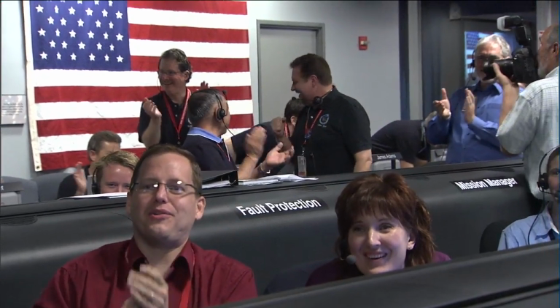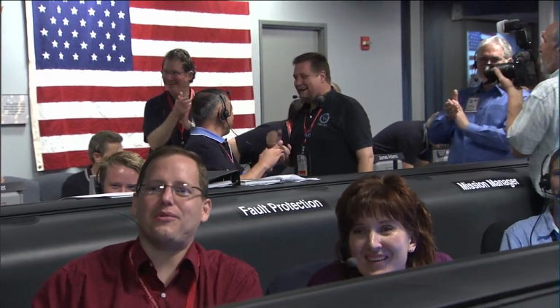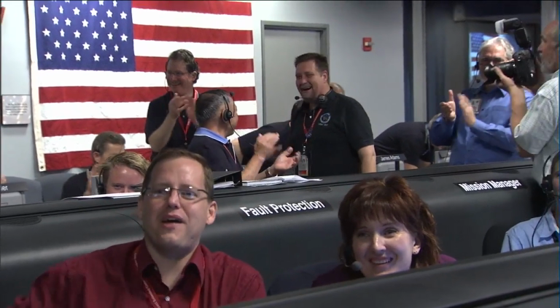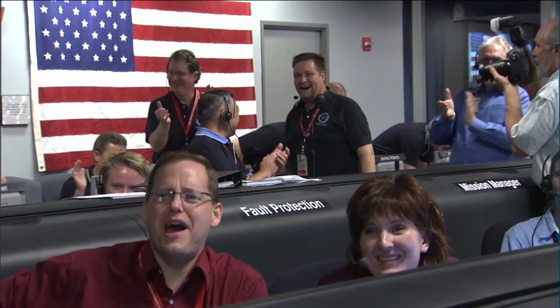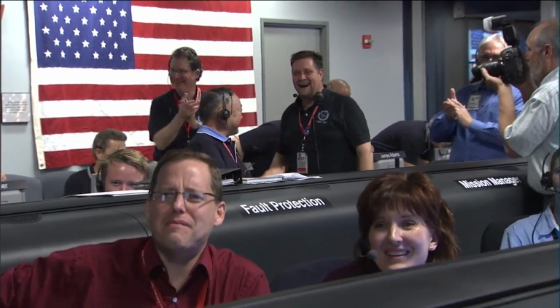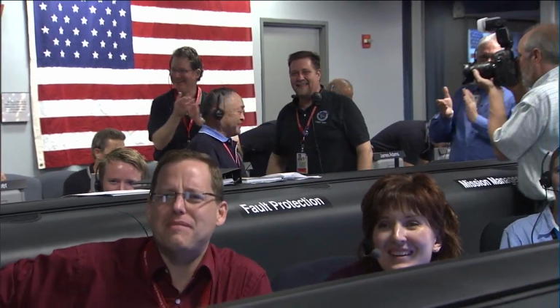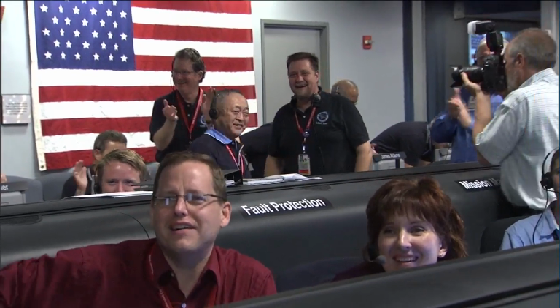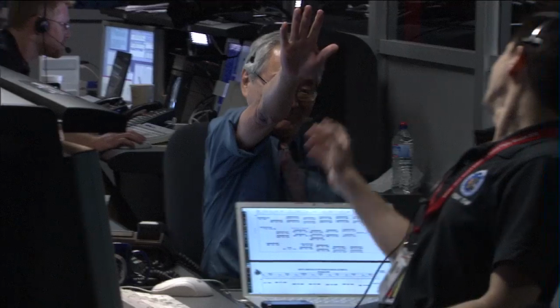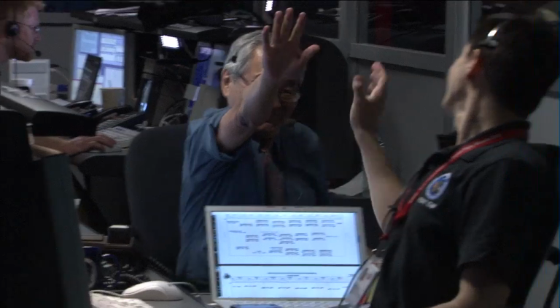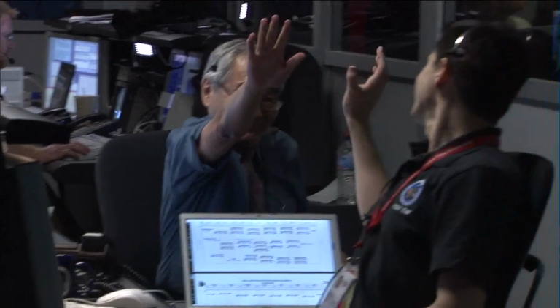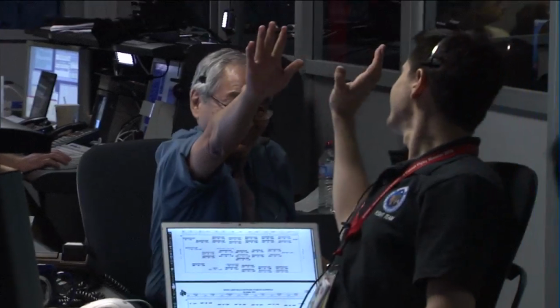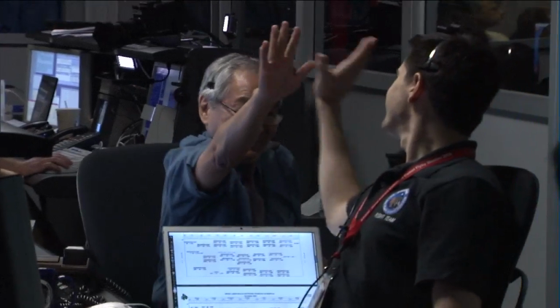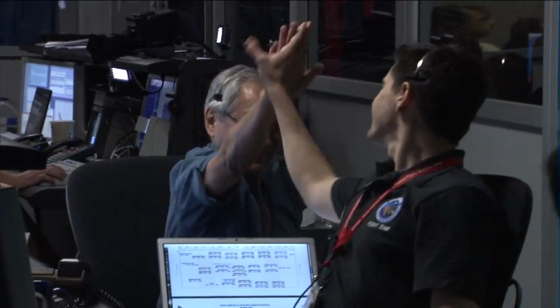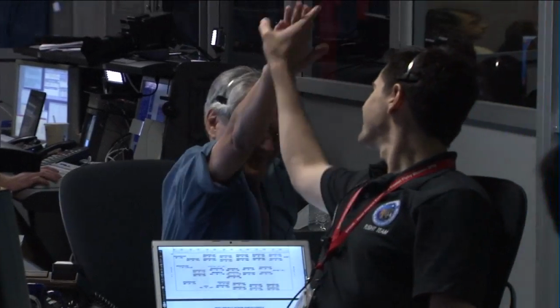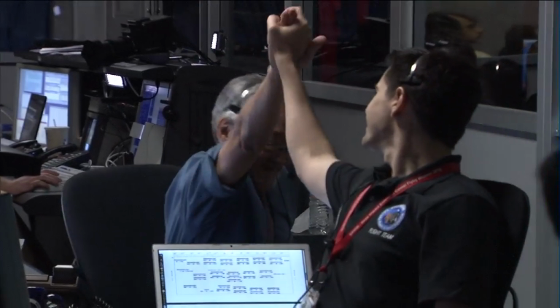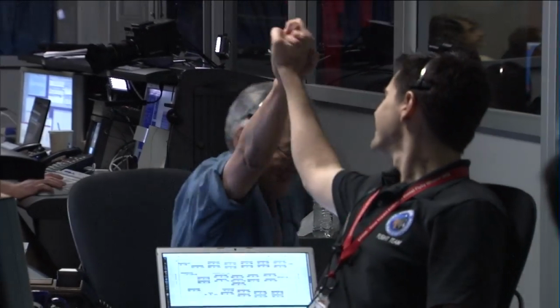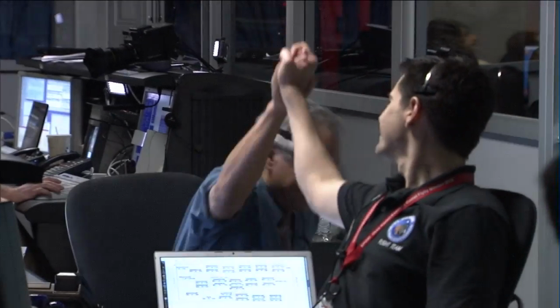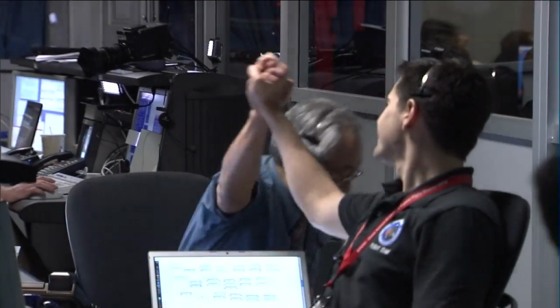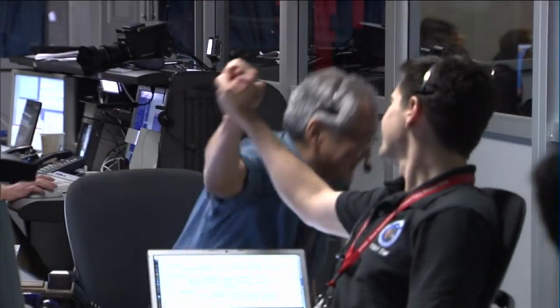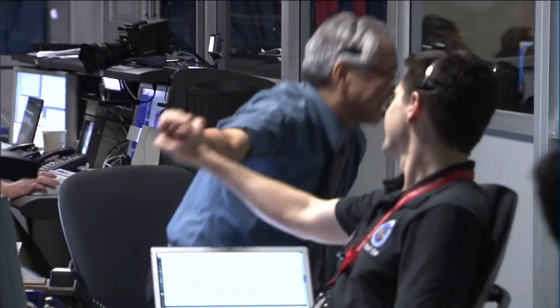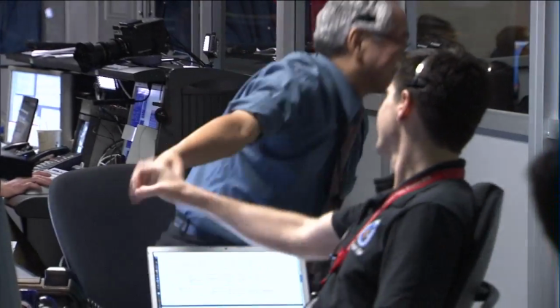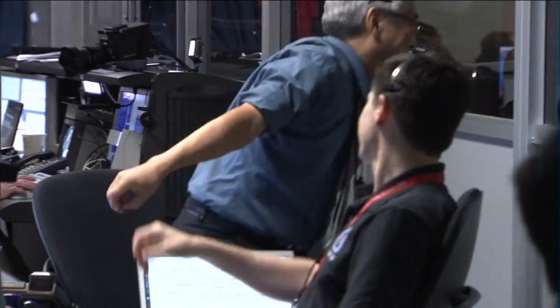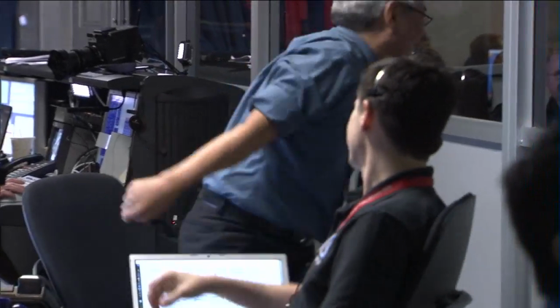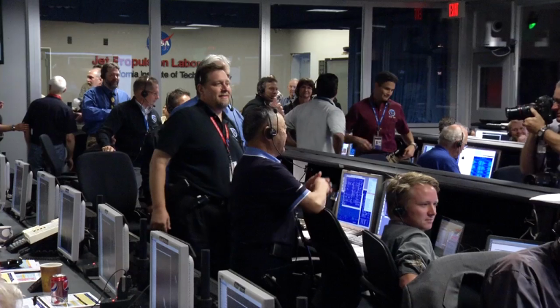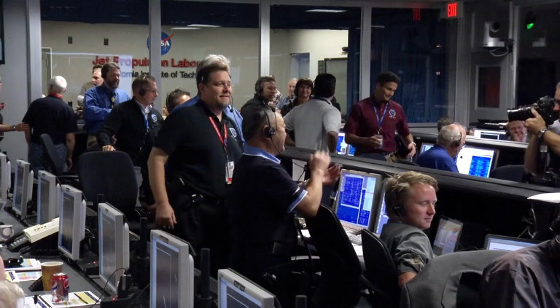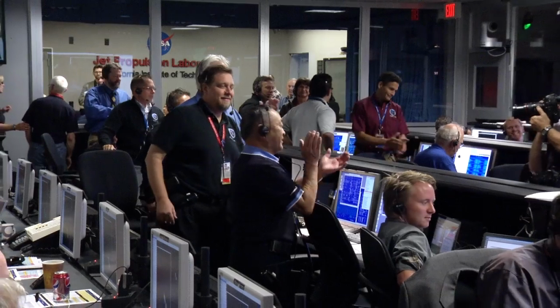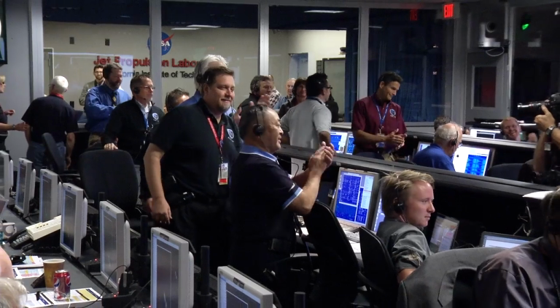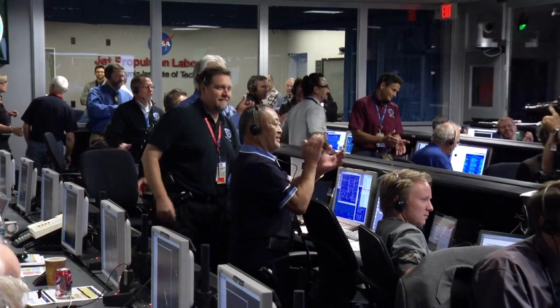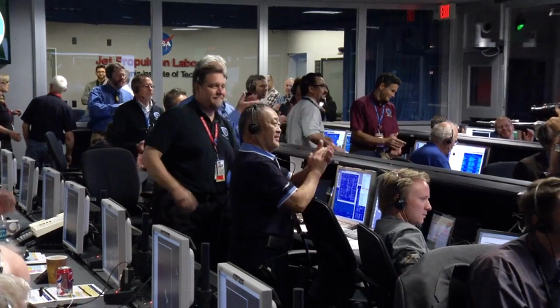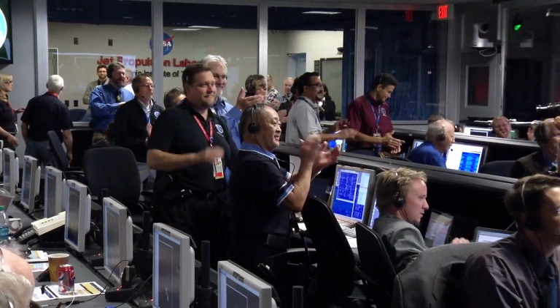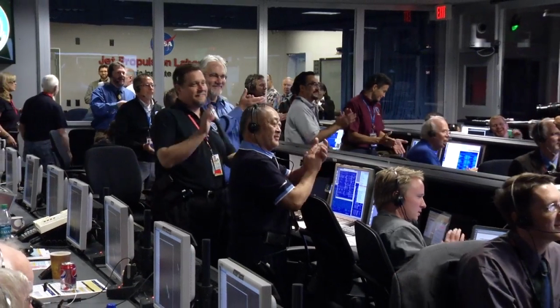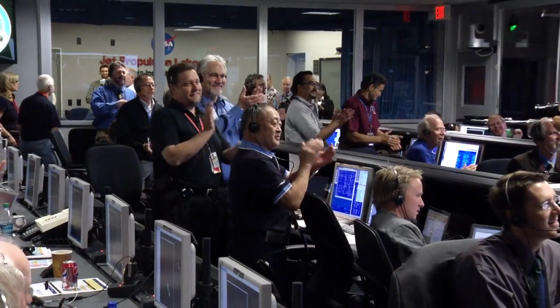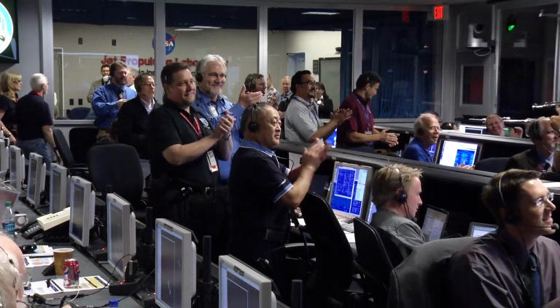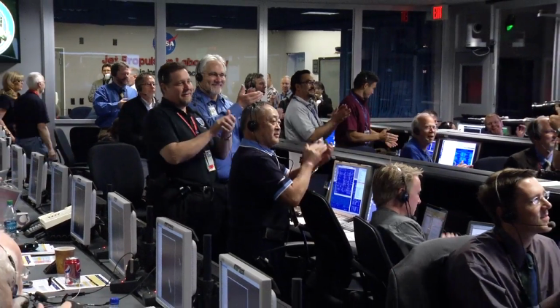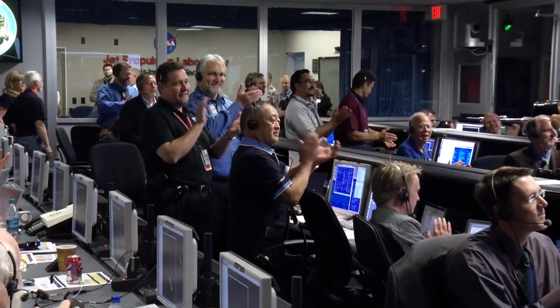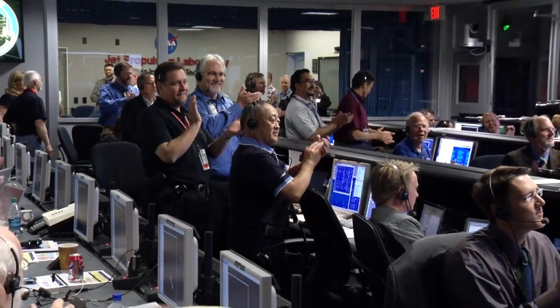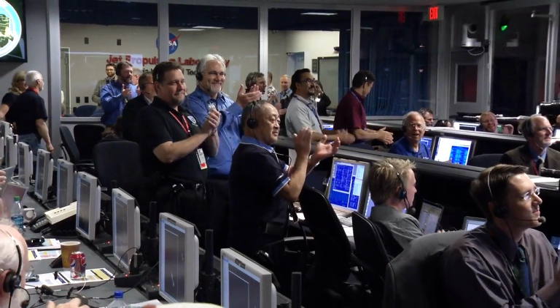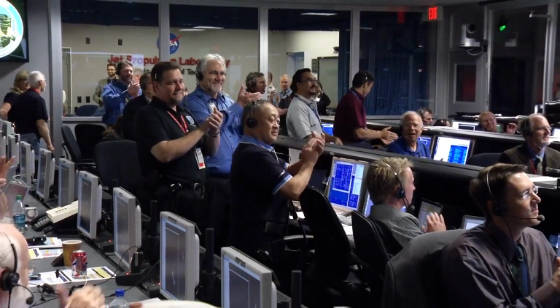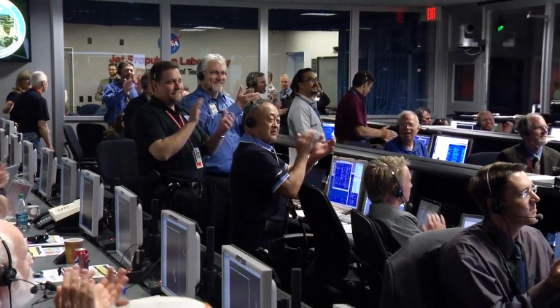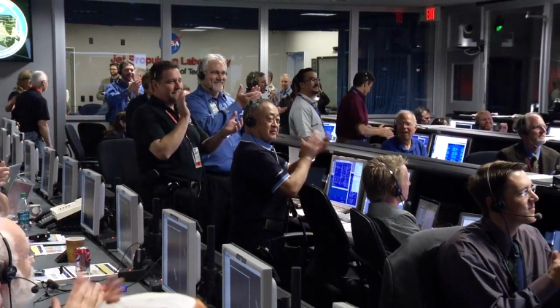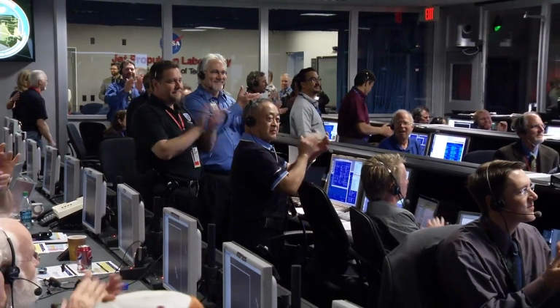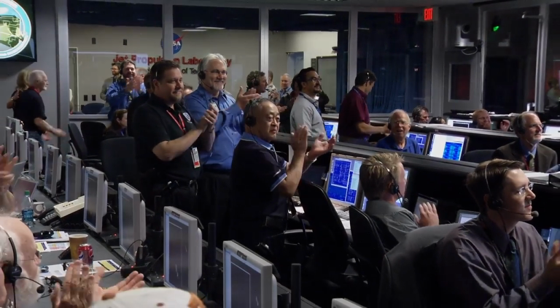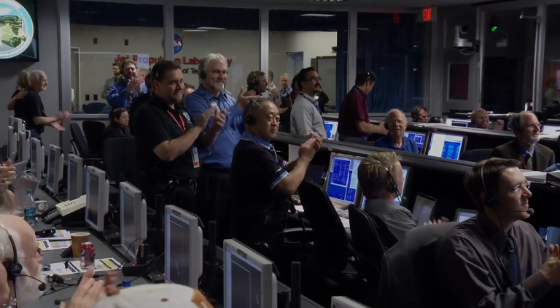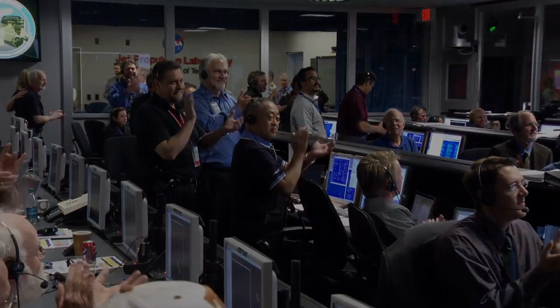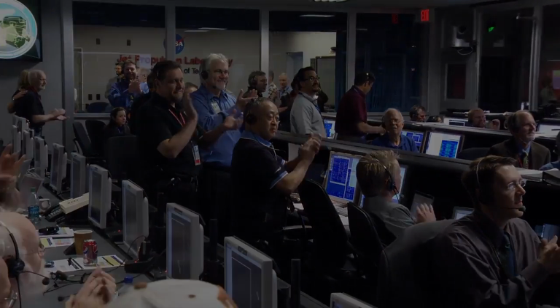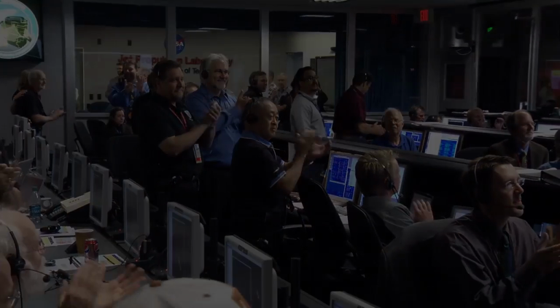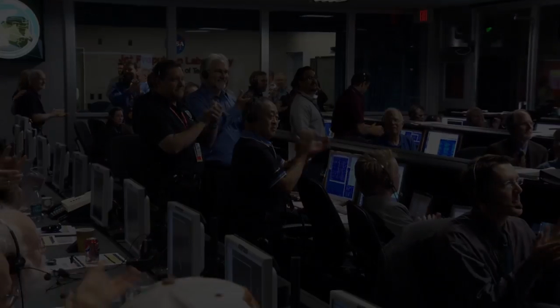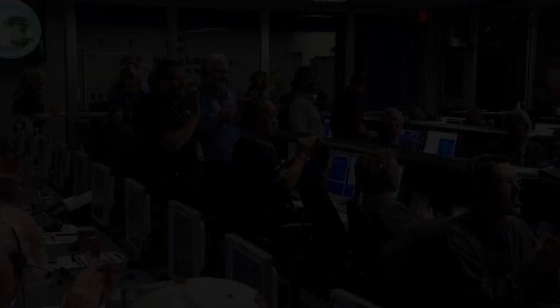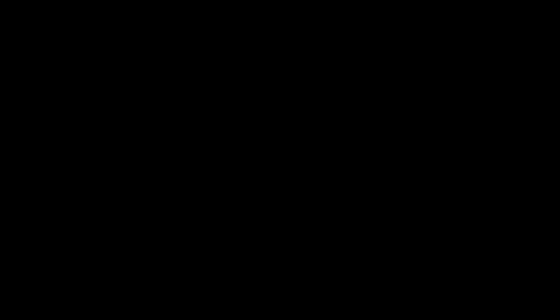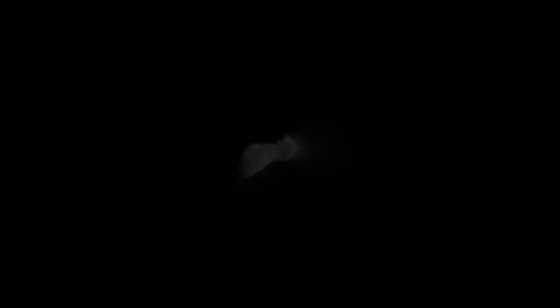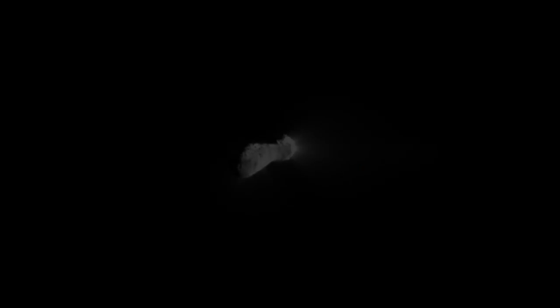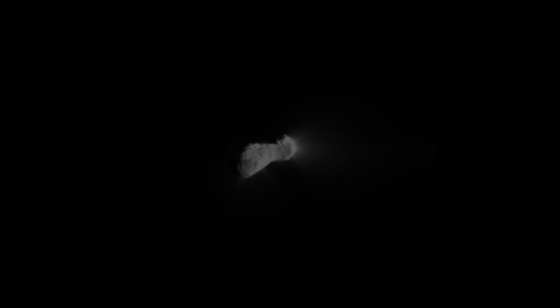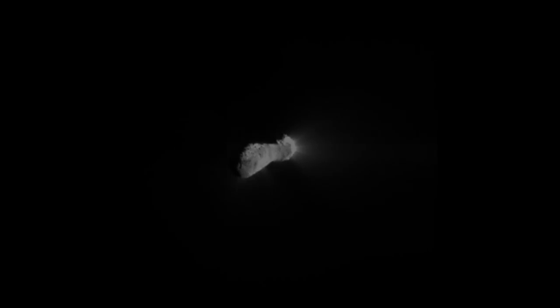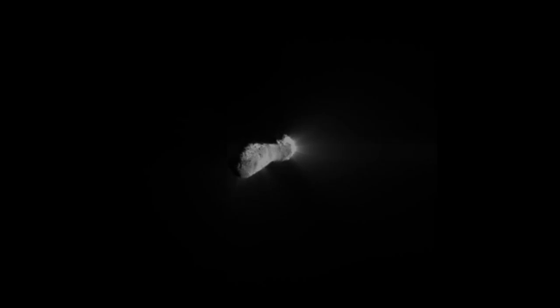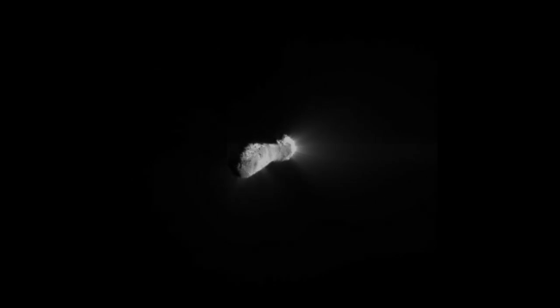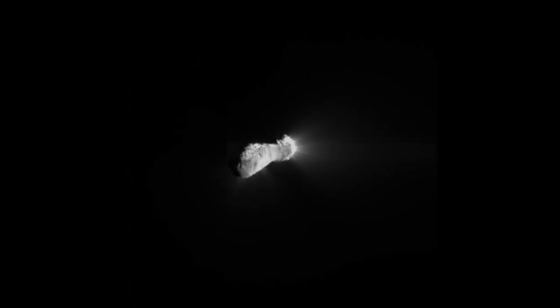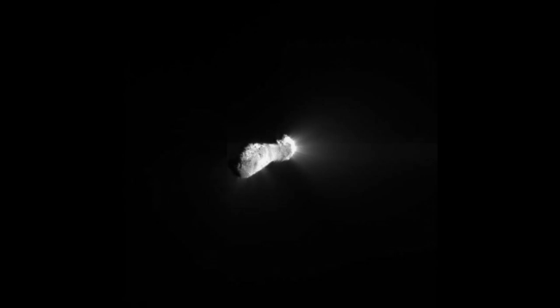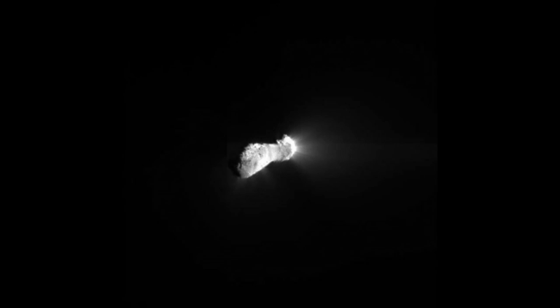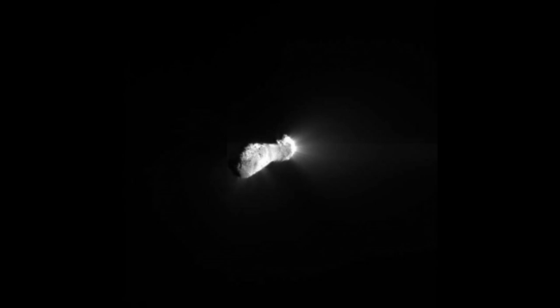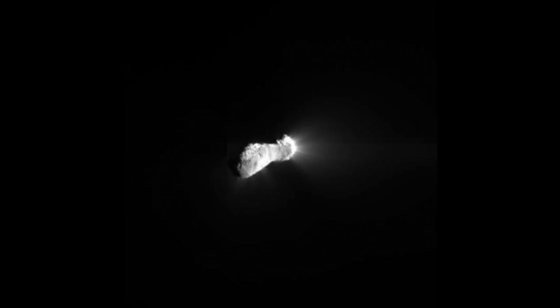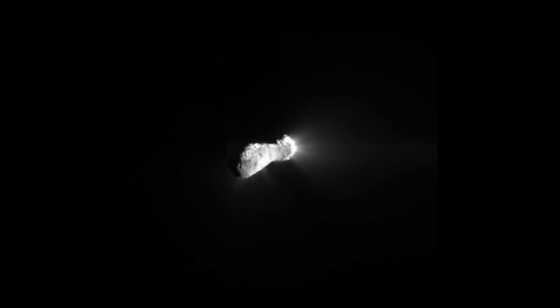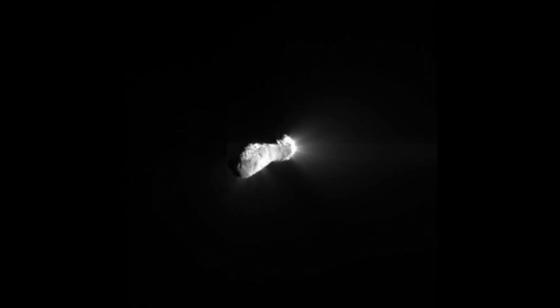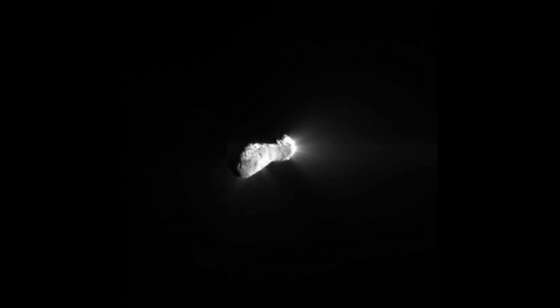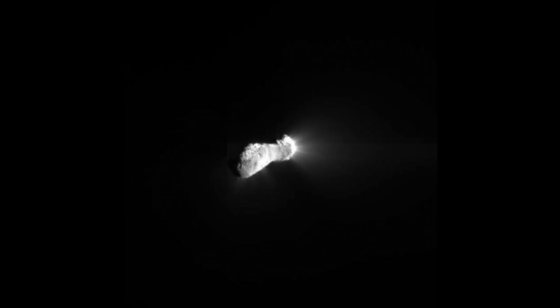Congratulations on a fantastic fly-by. Good job, everybody. Thank you.